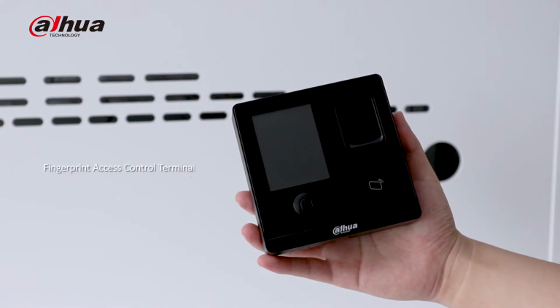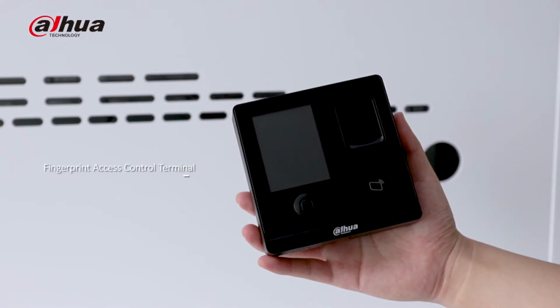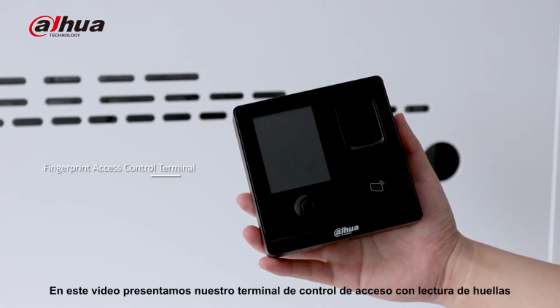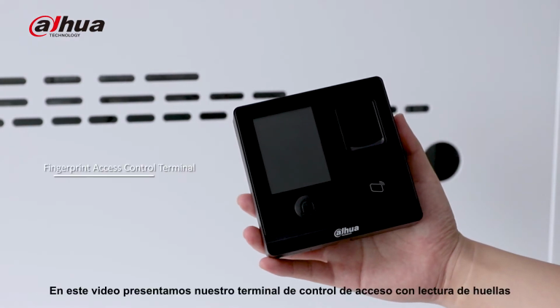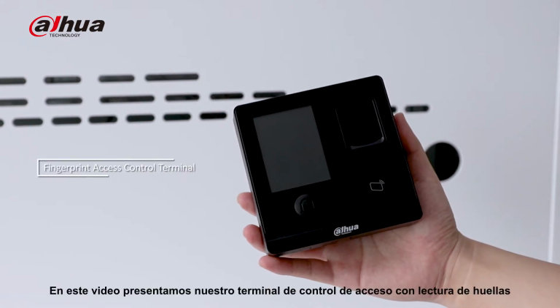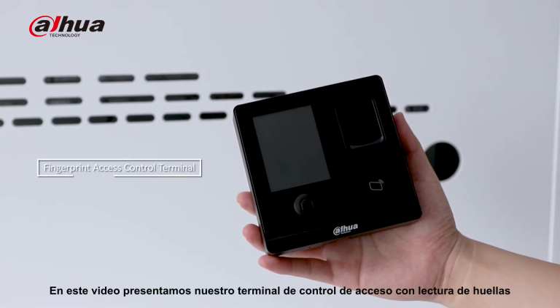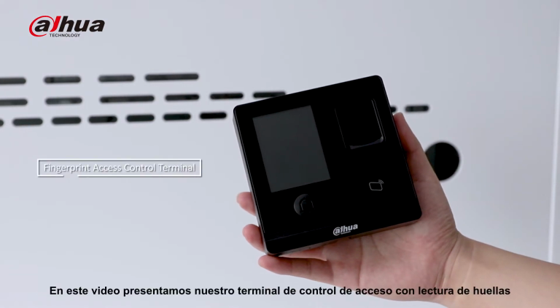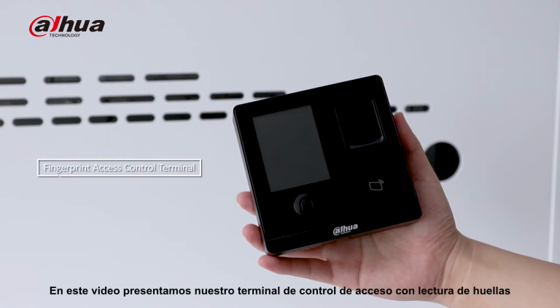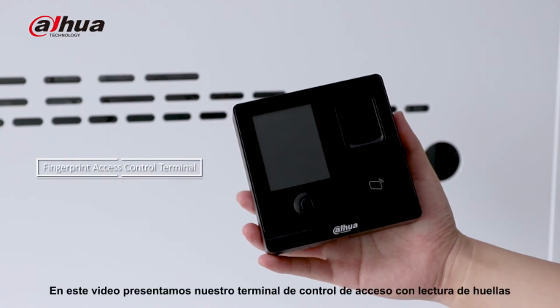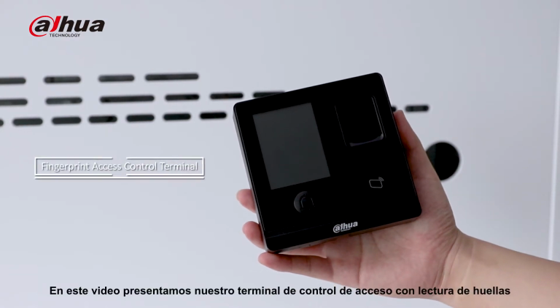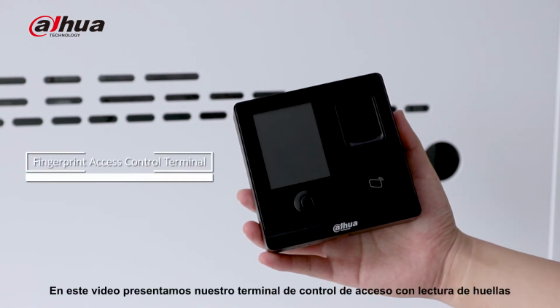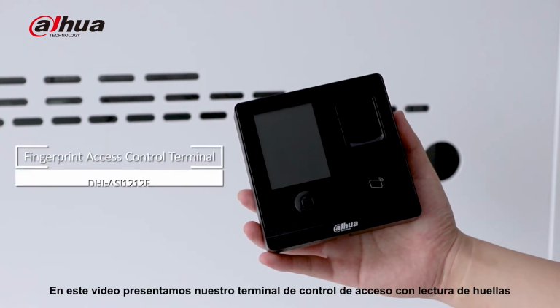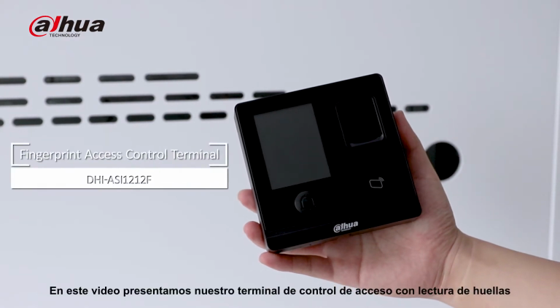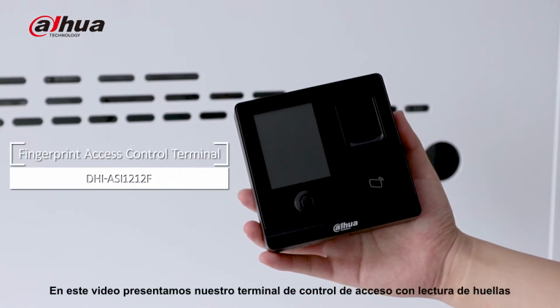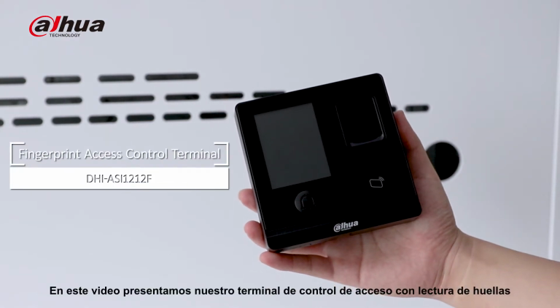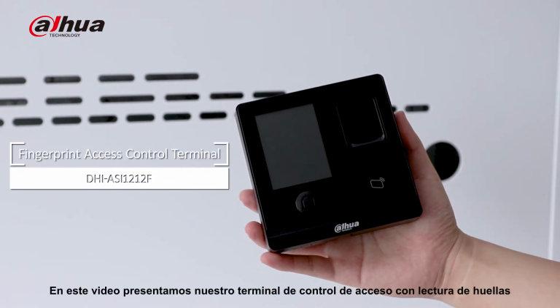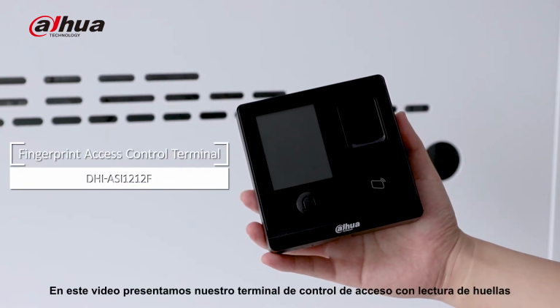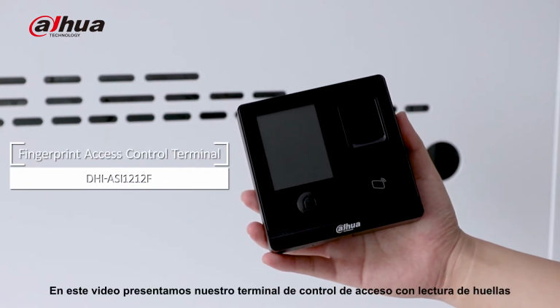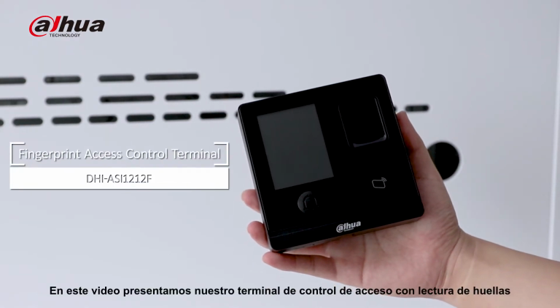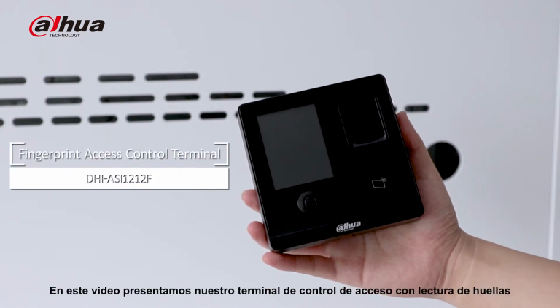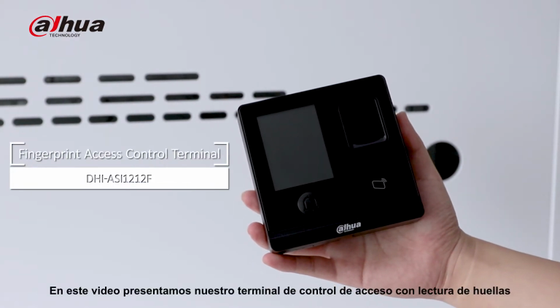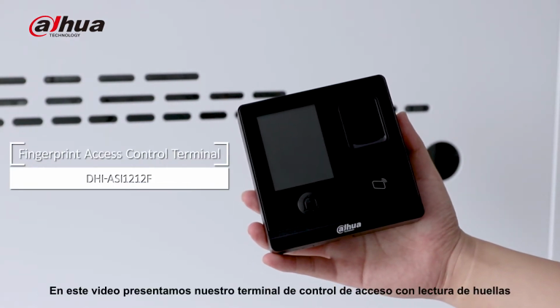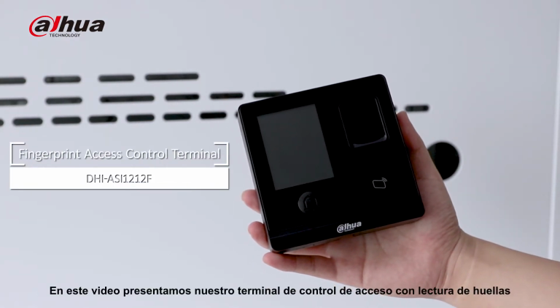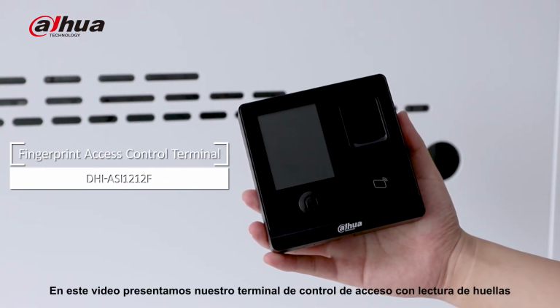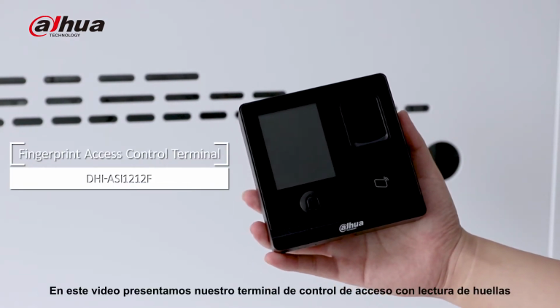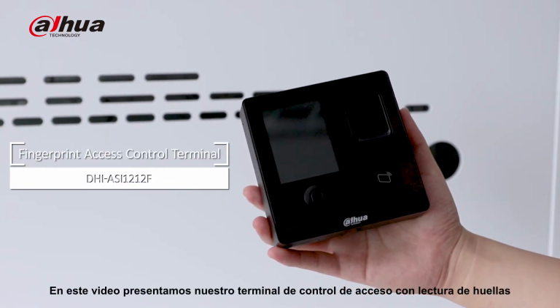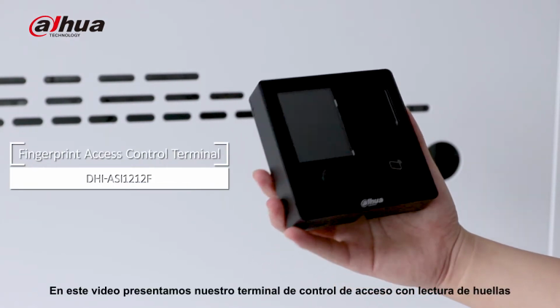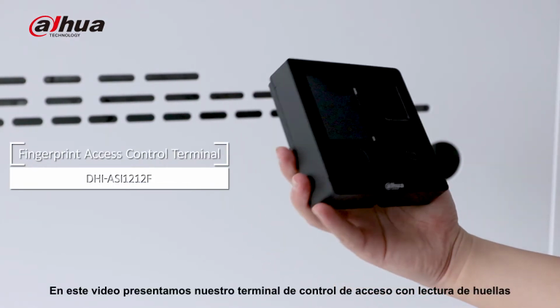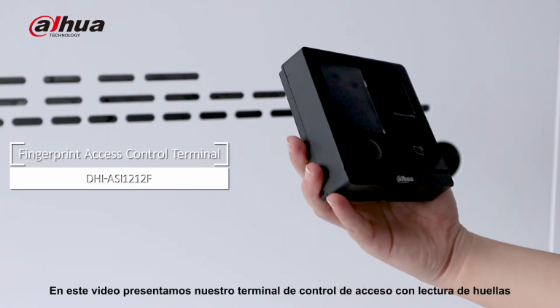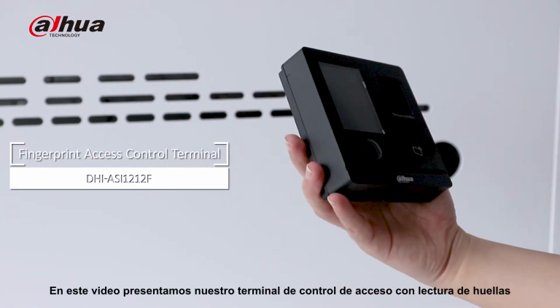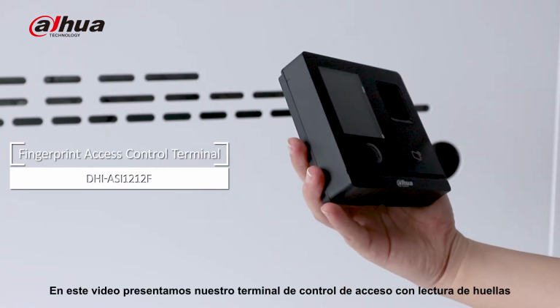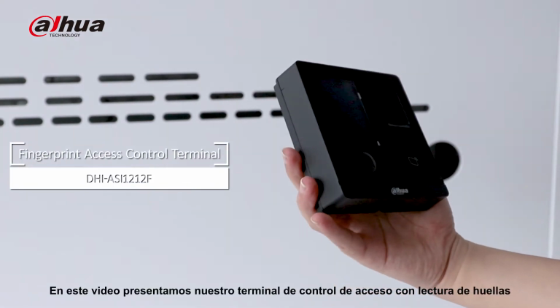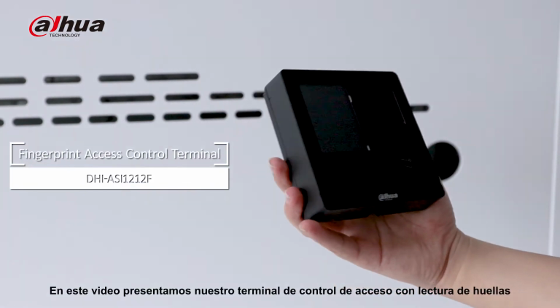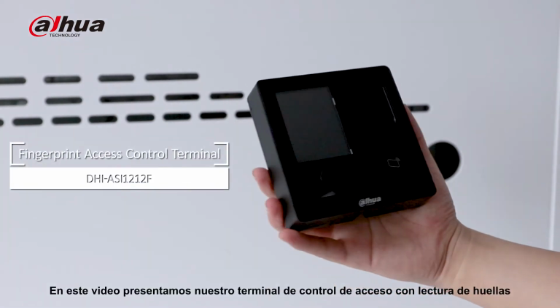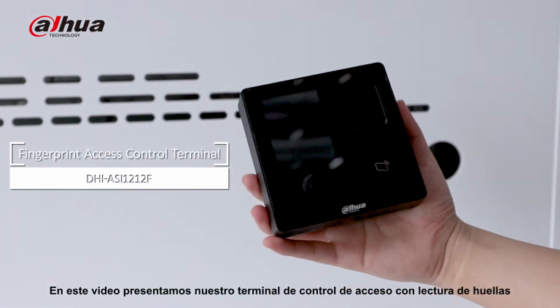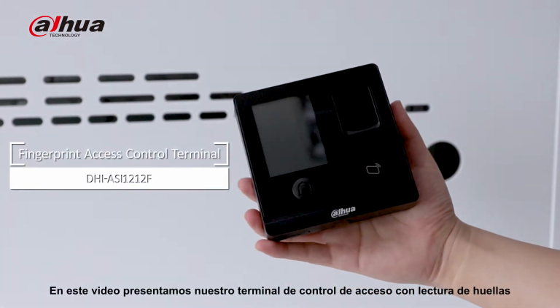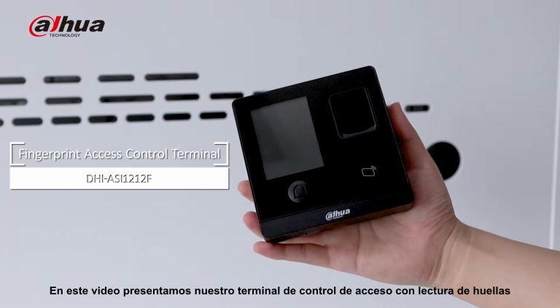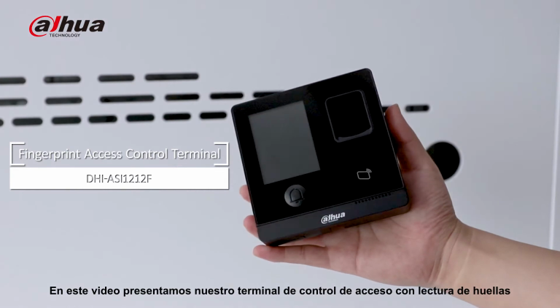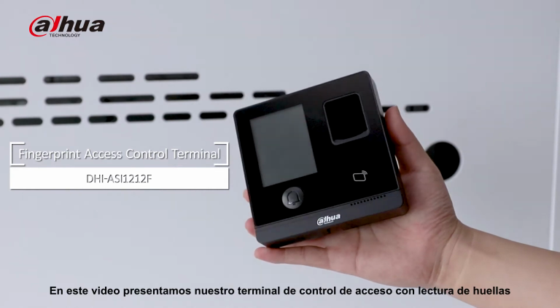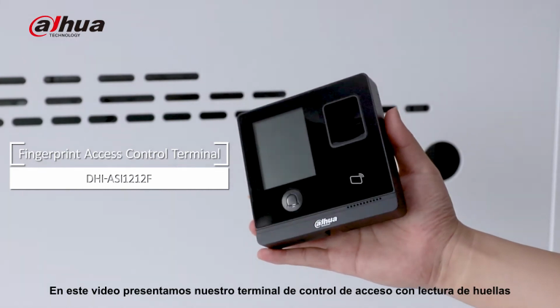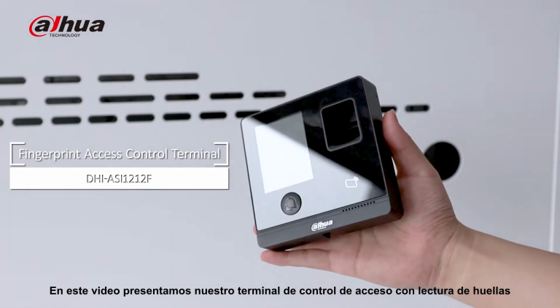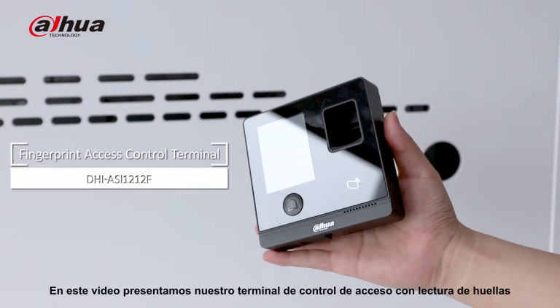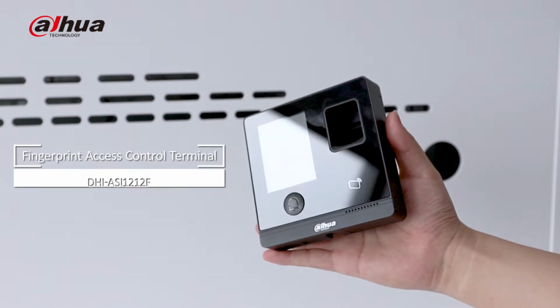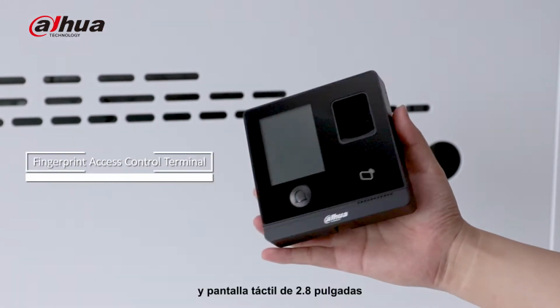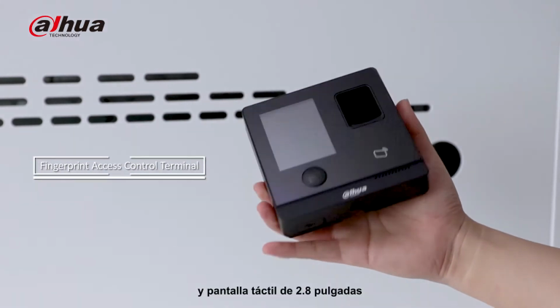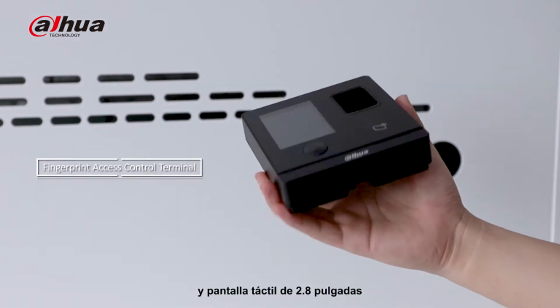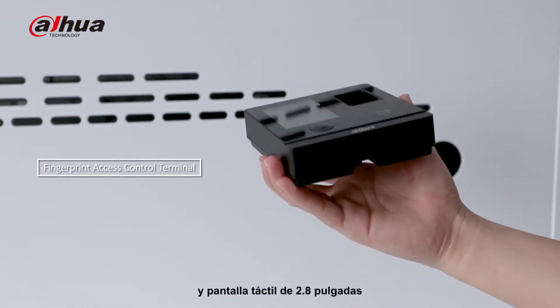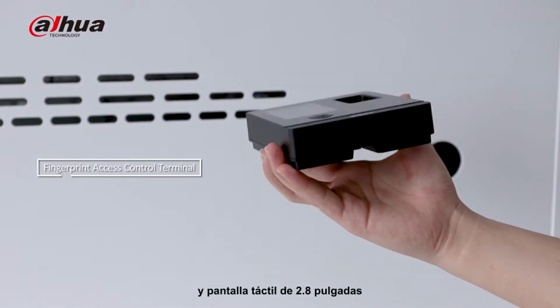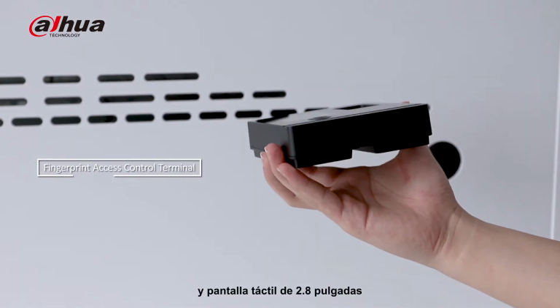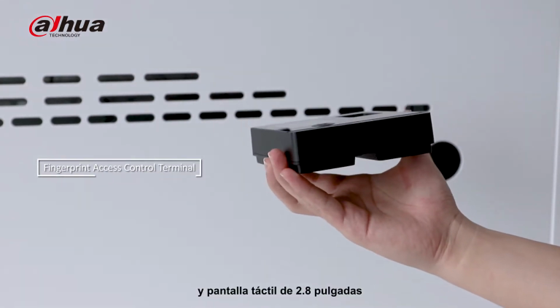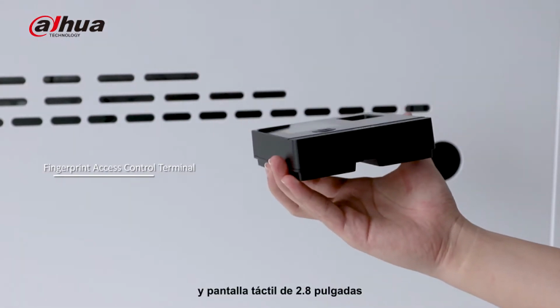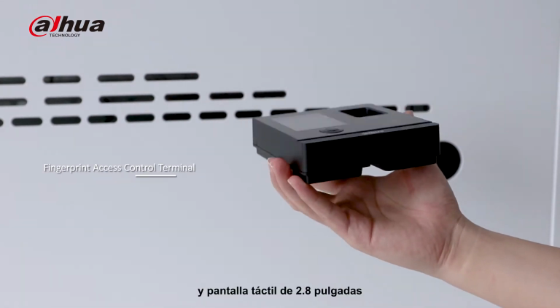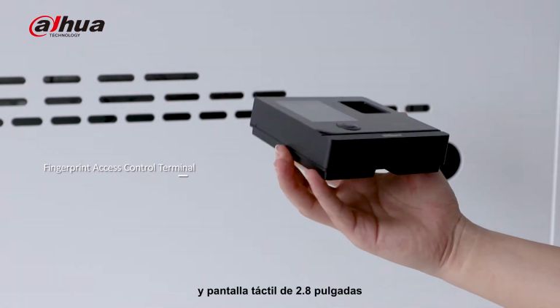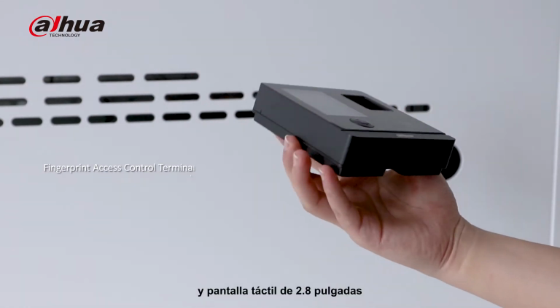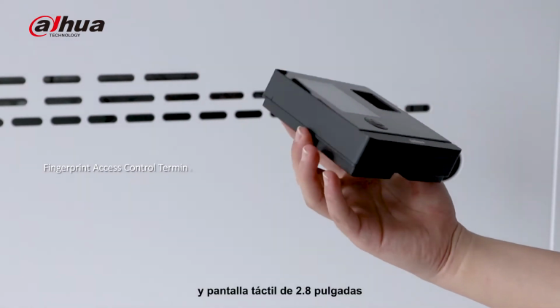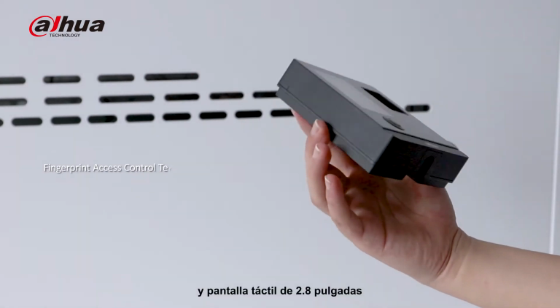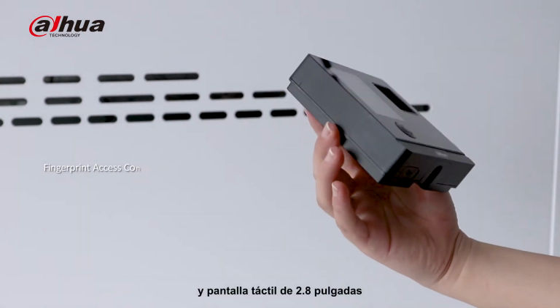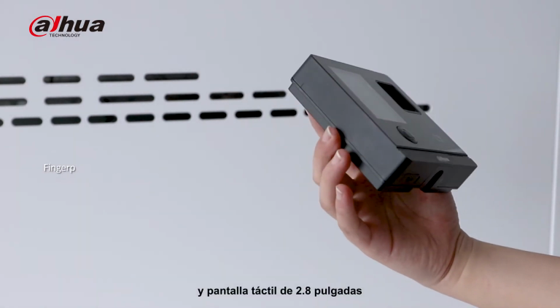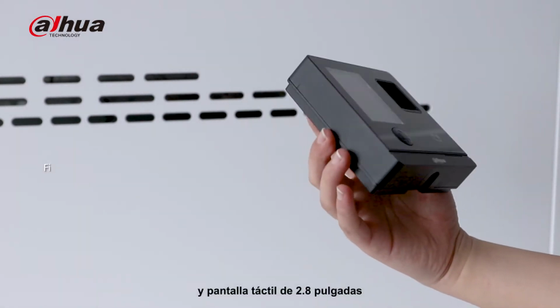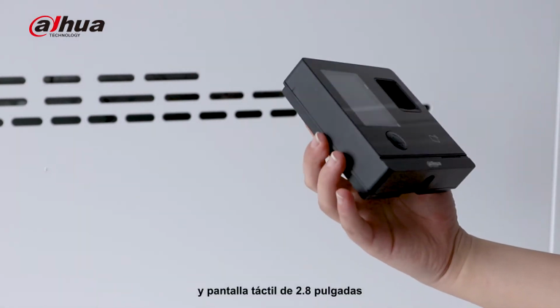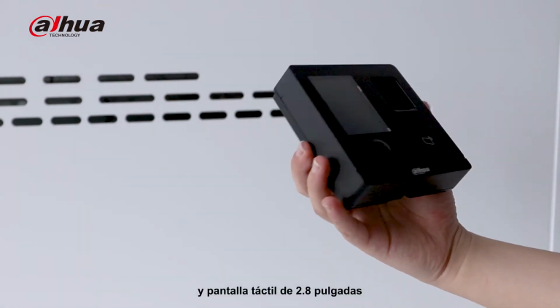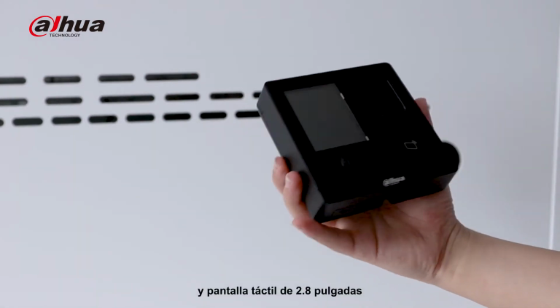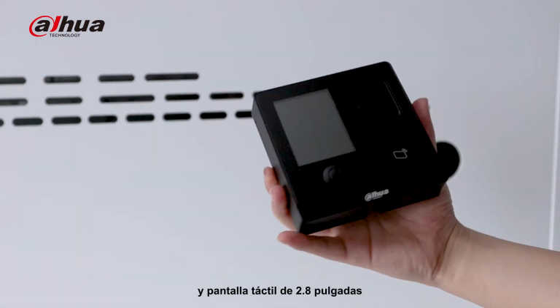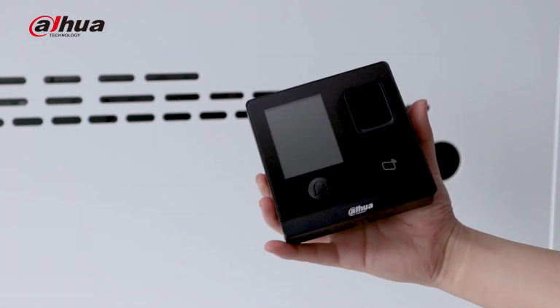This time, we show our fingerprint regulation access control terminal with a 2.8-inch touchscreen.